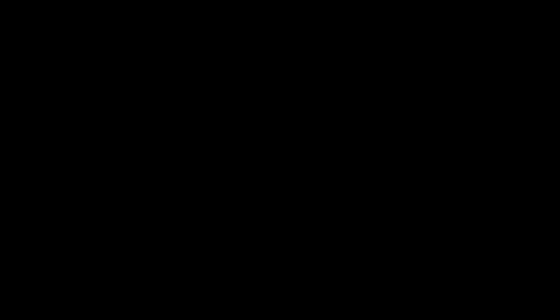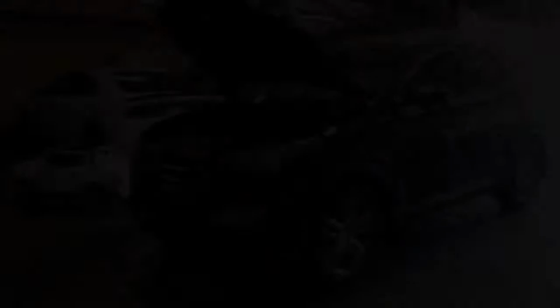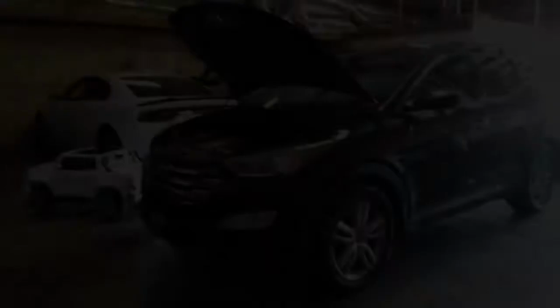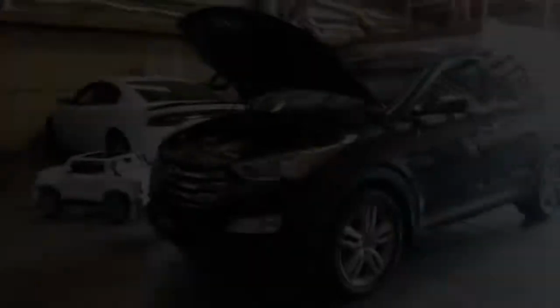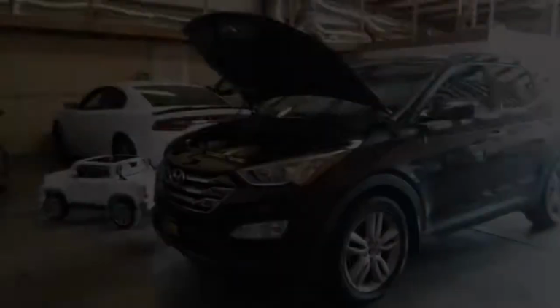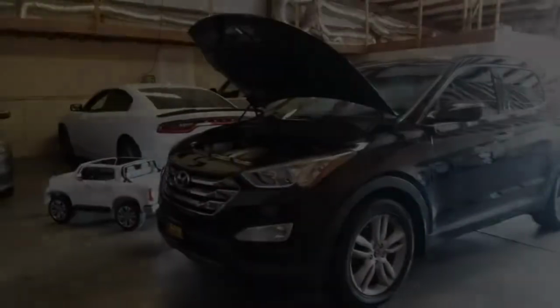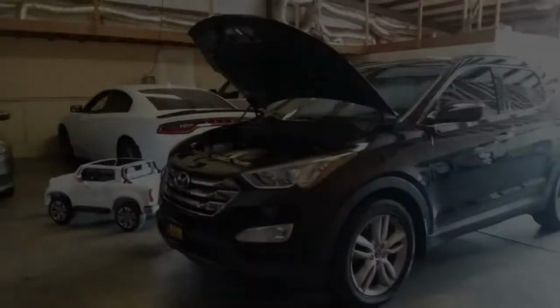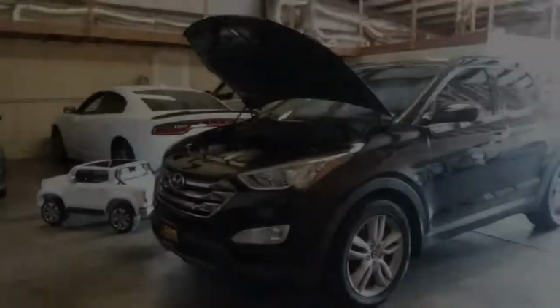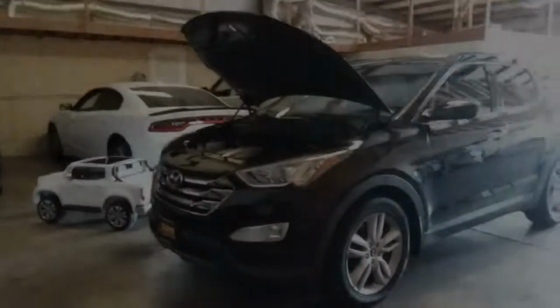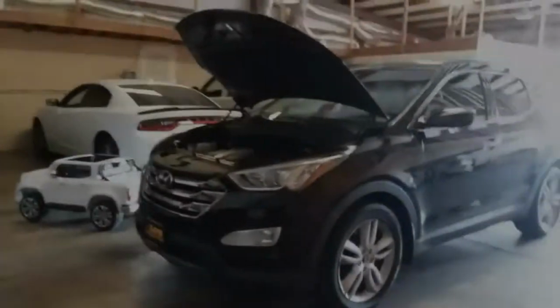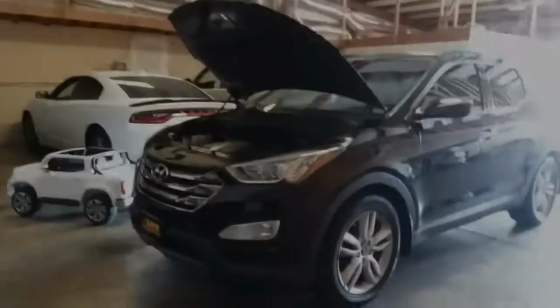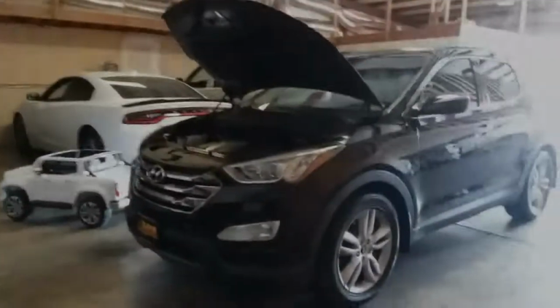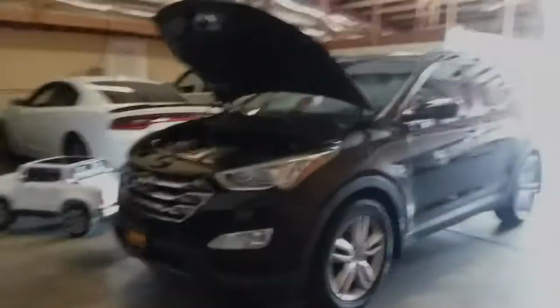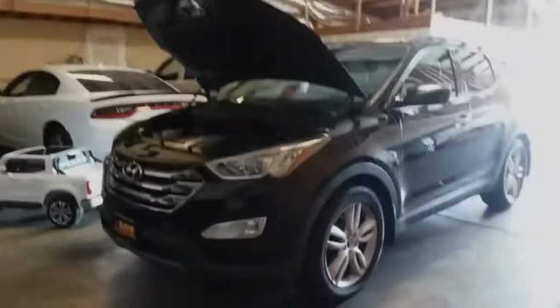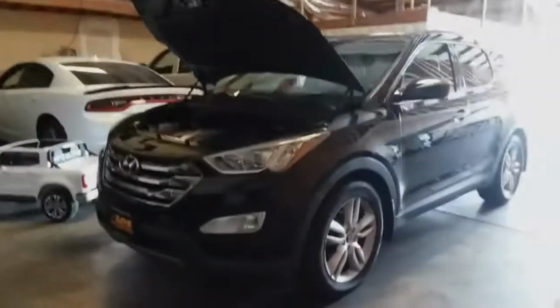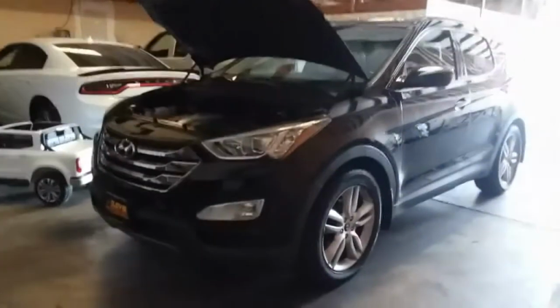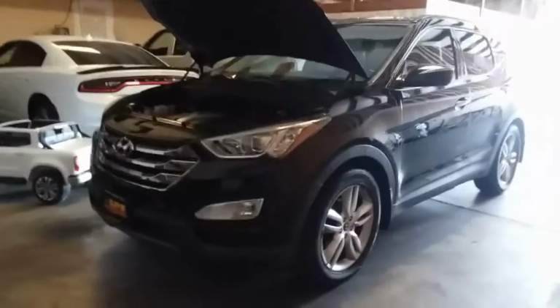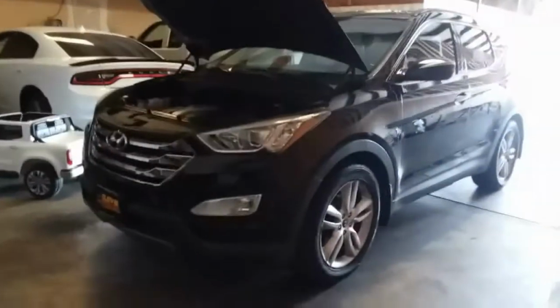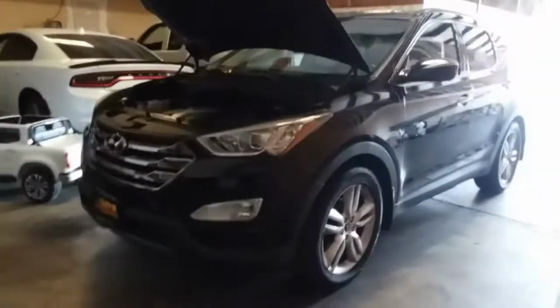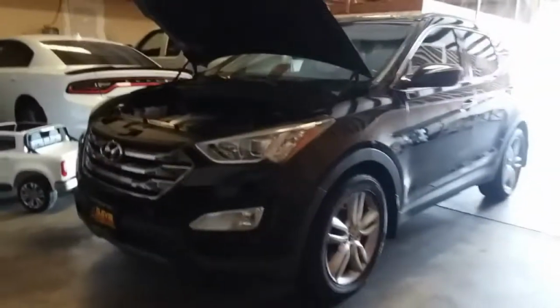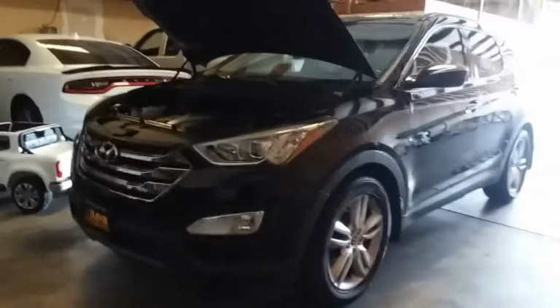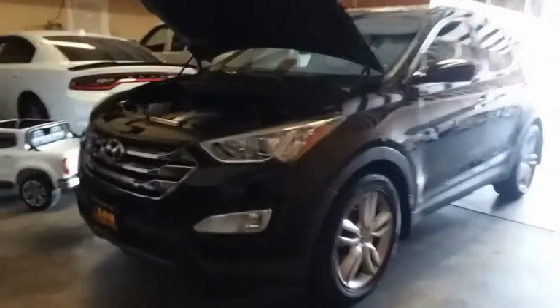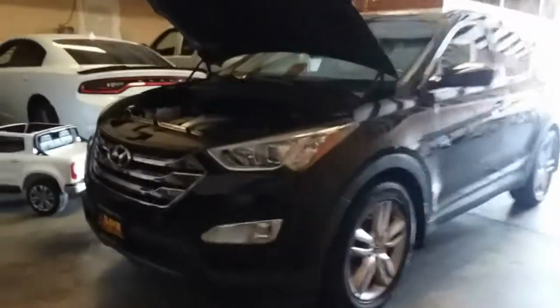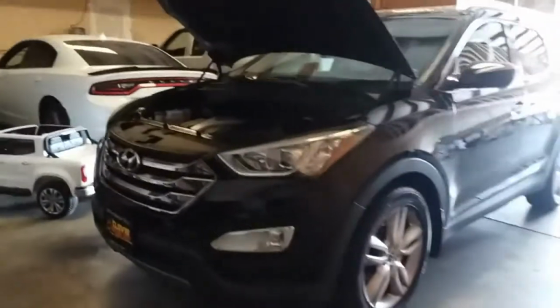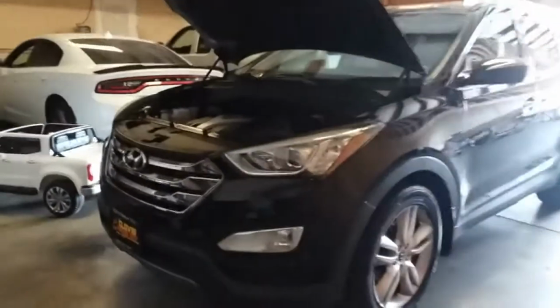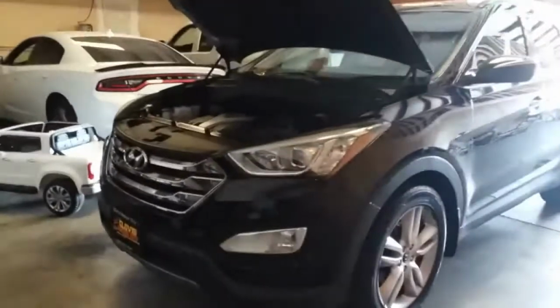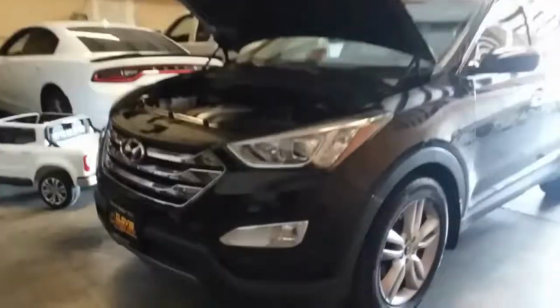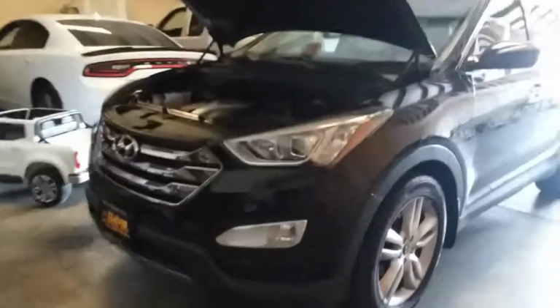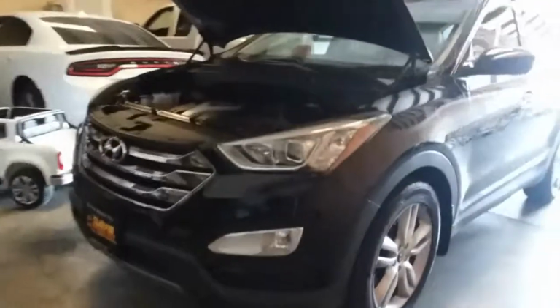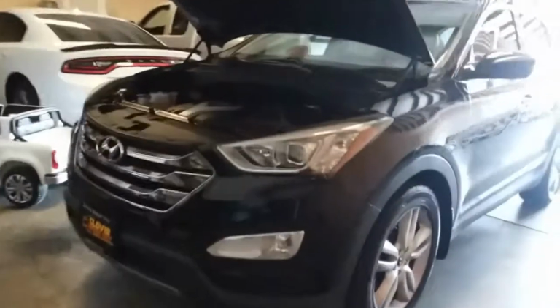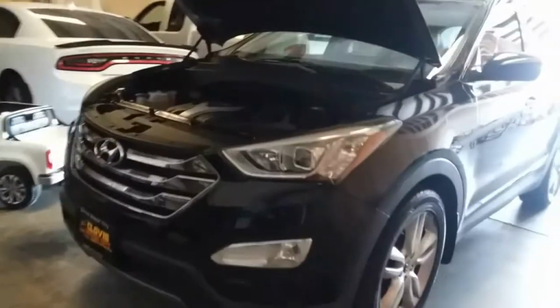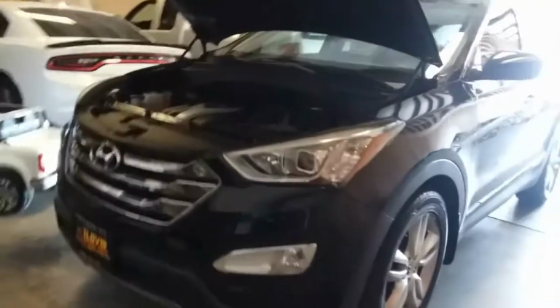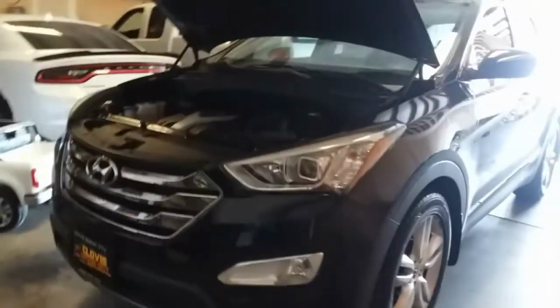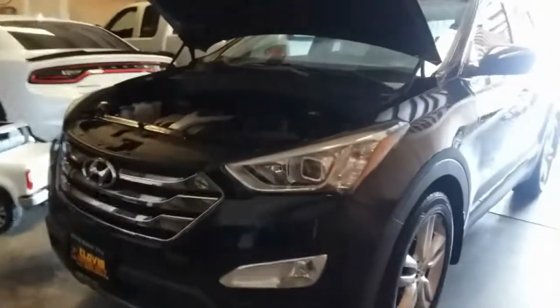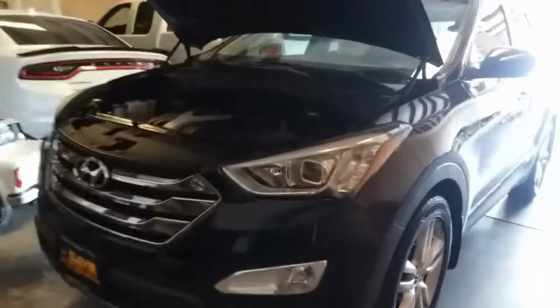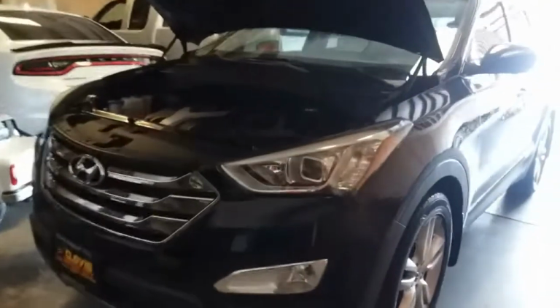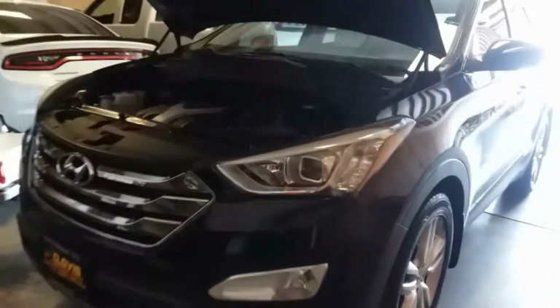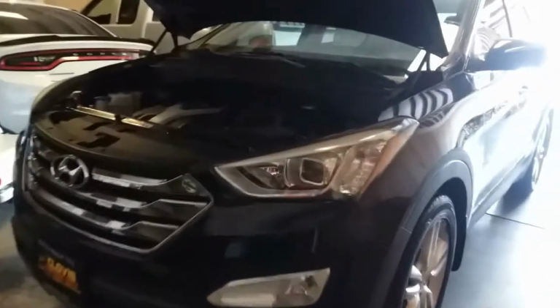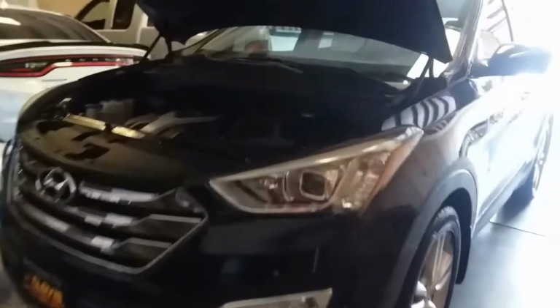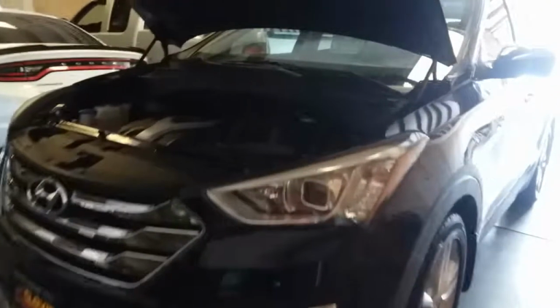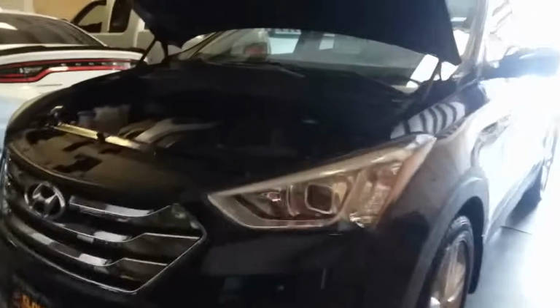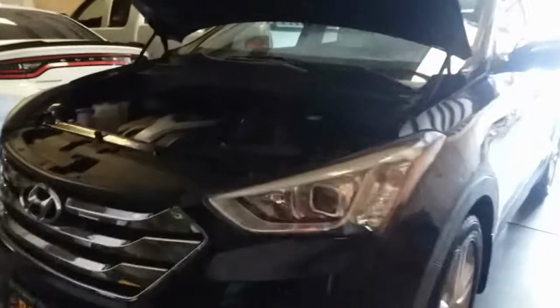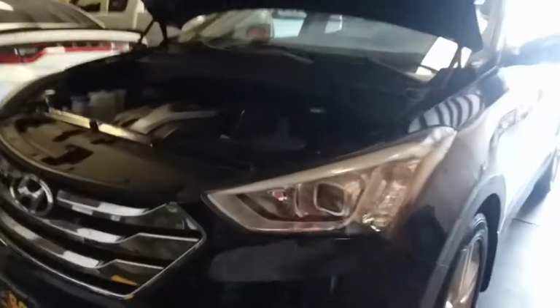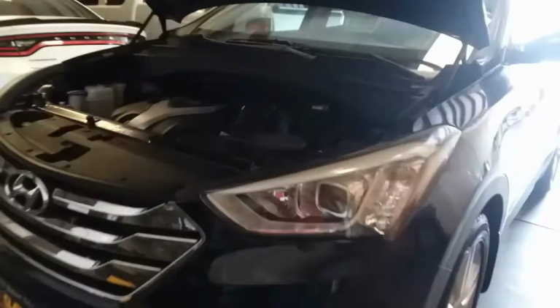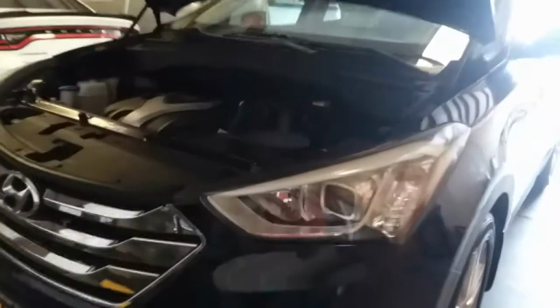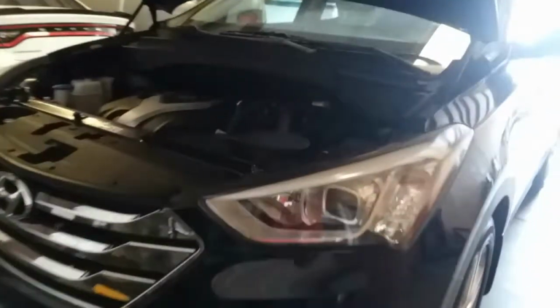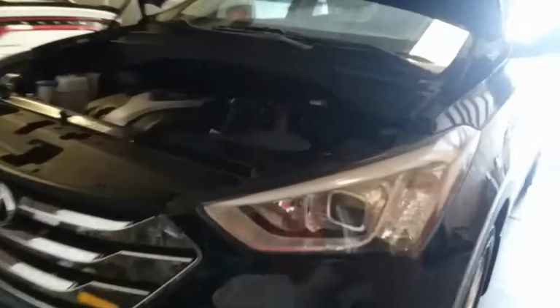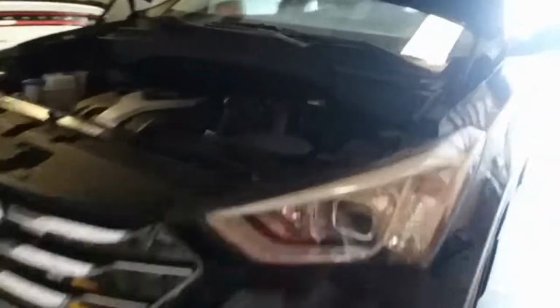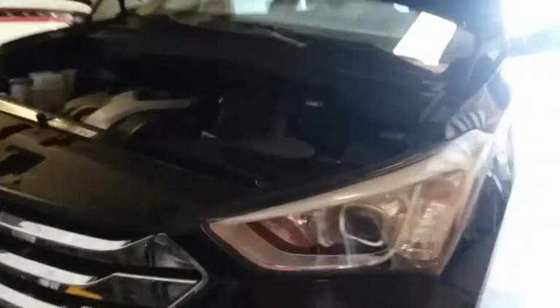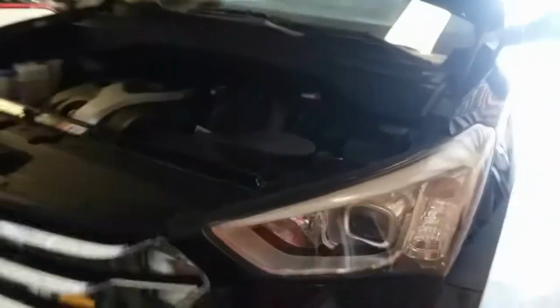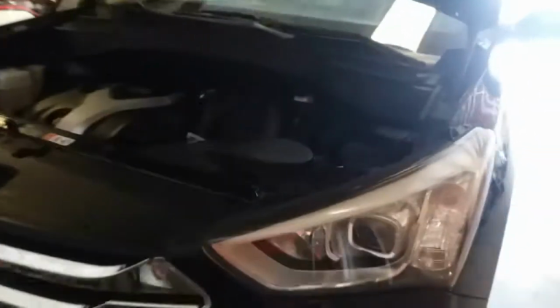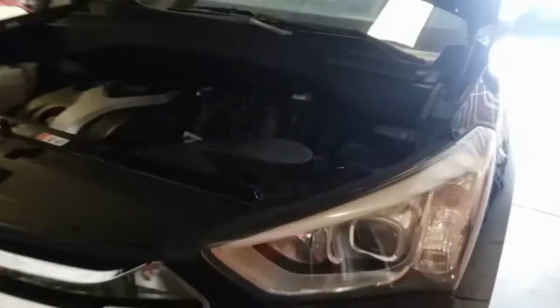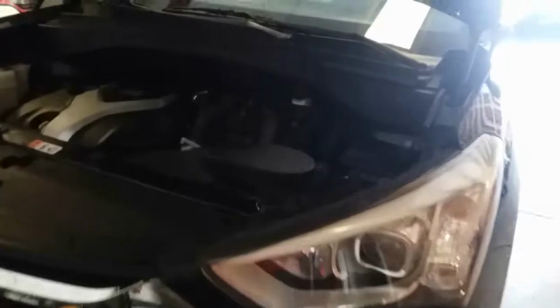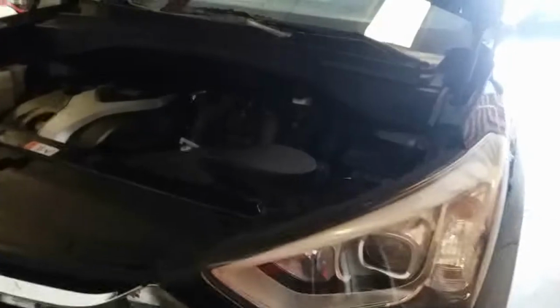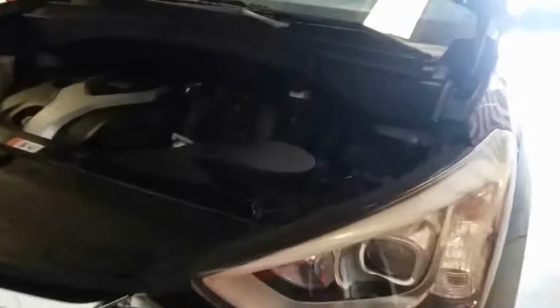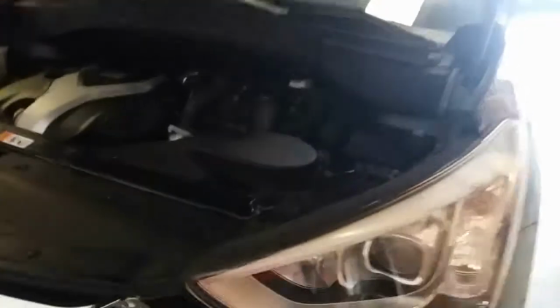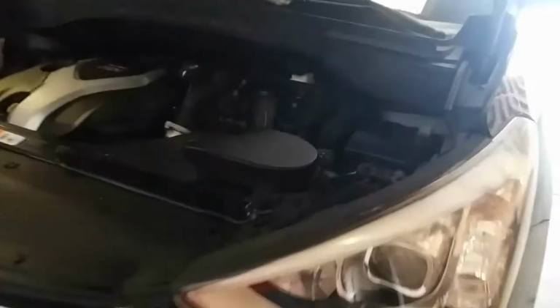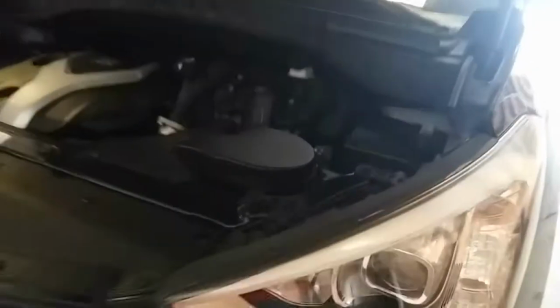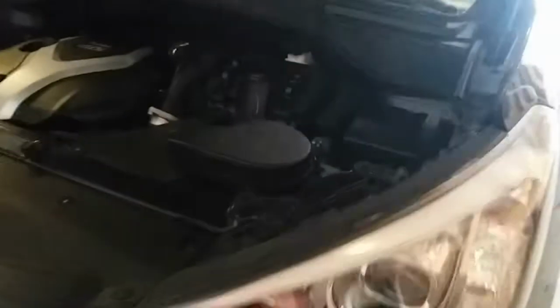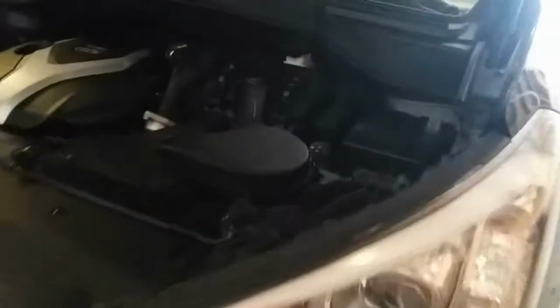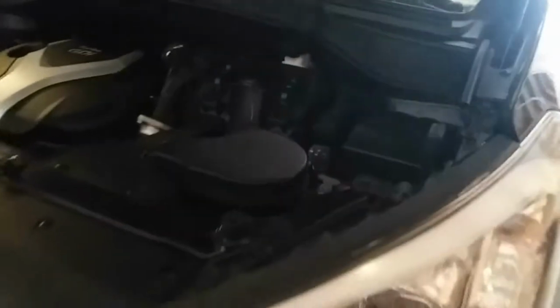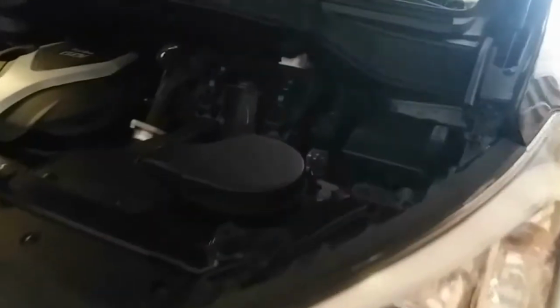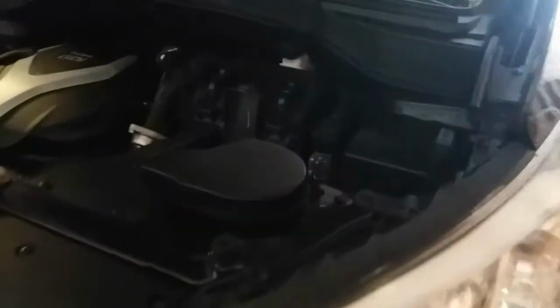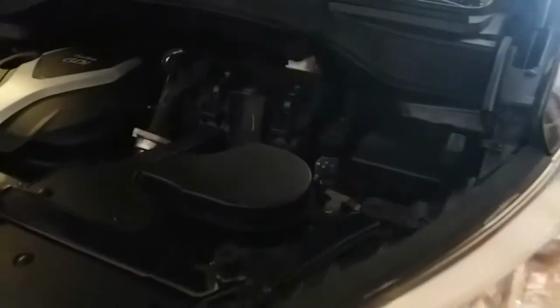Today we're going to remove a battery from a 2013 Santa Fe Turbo.